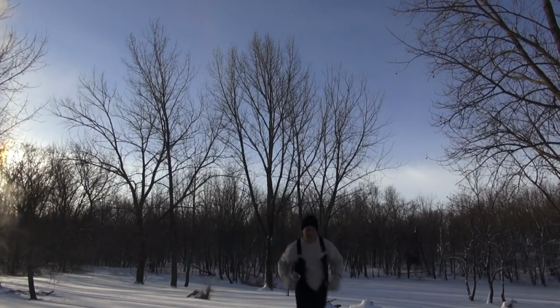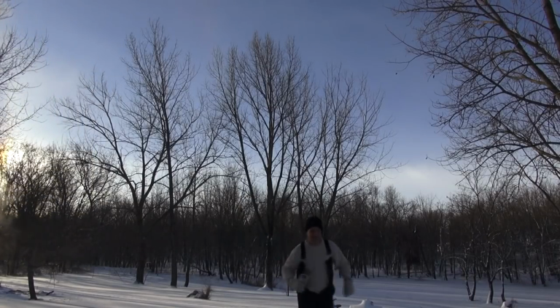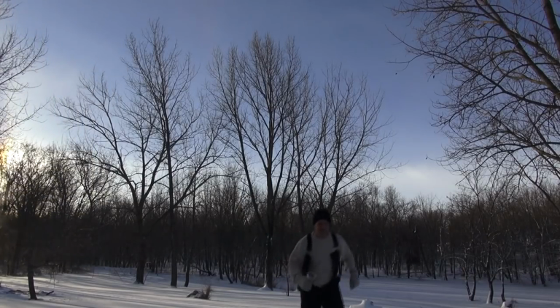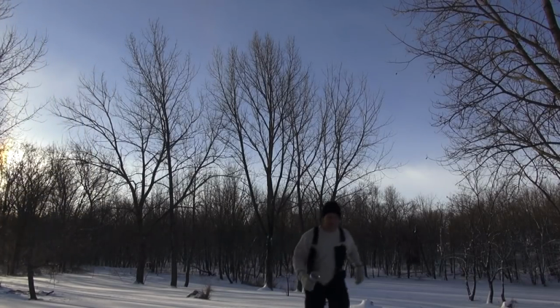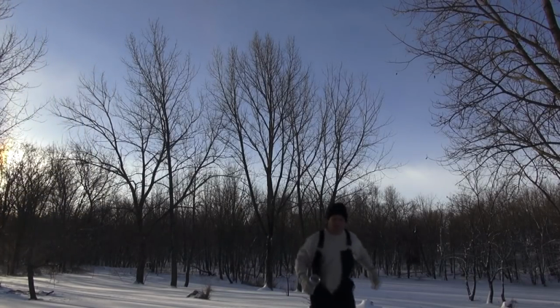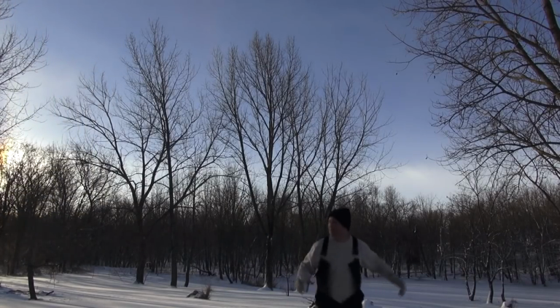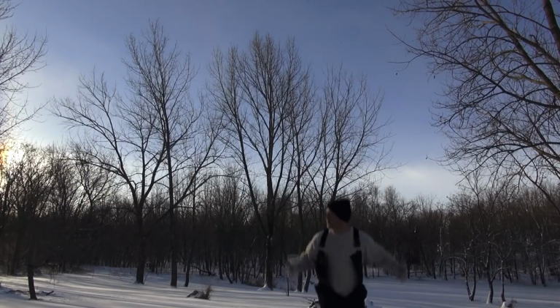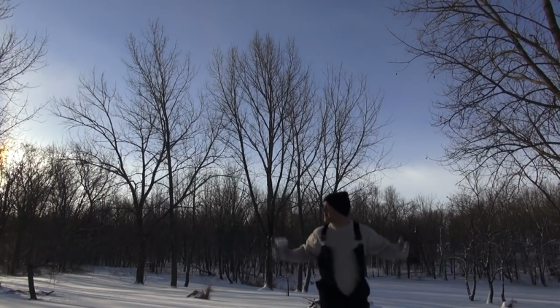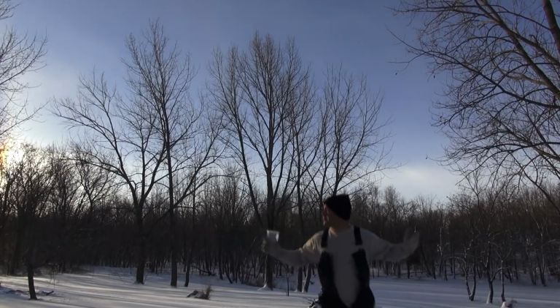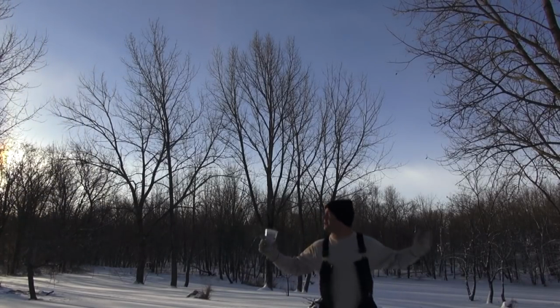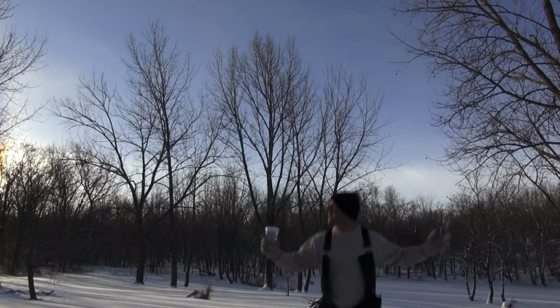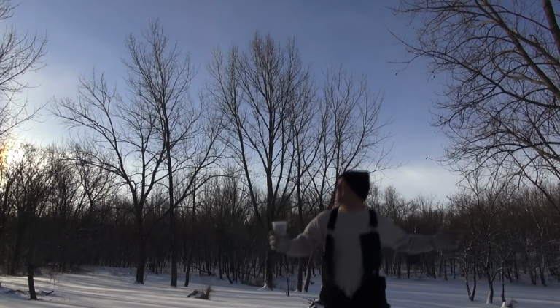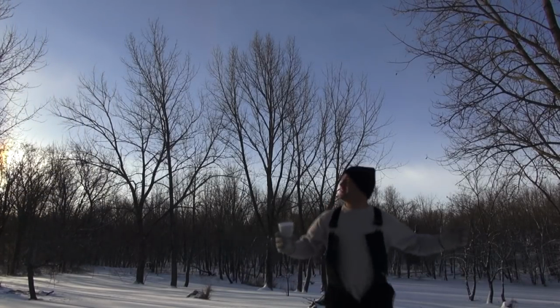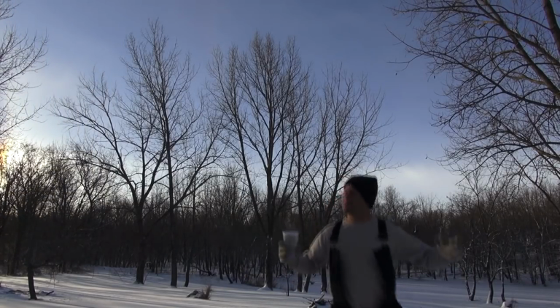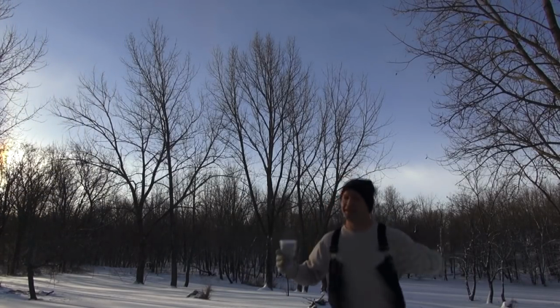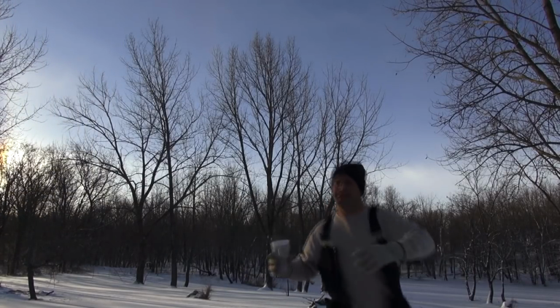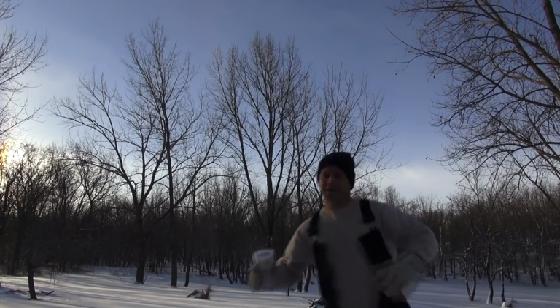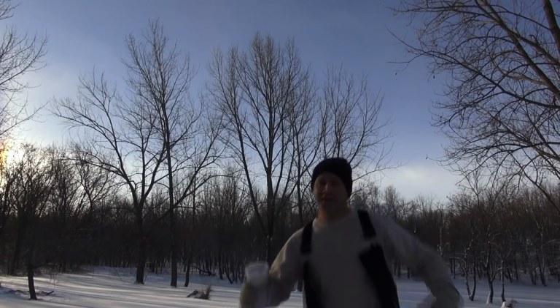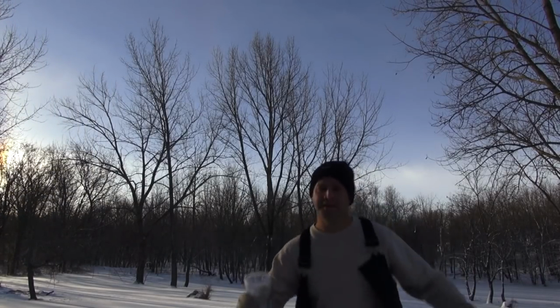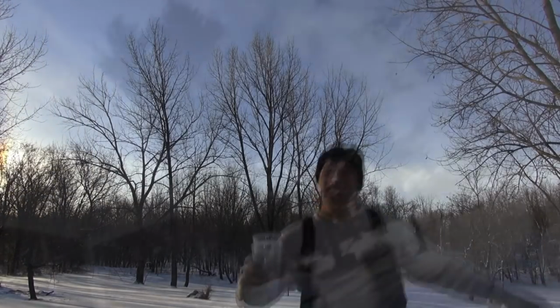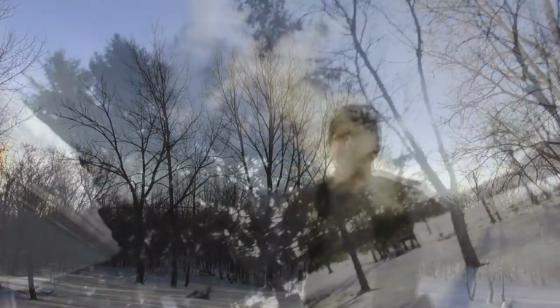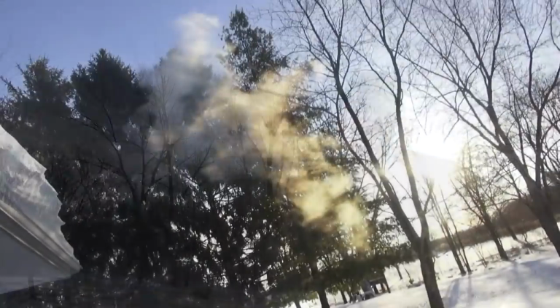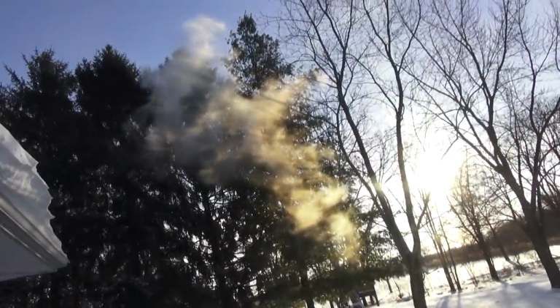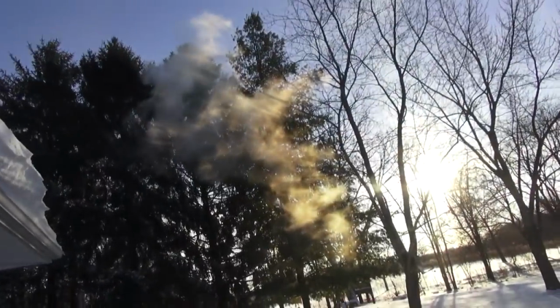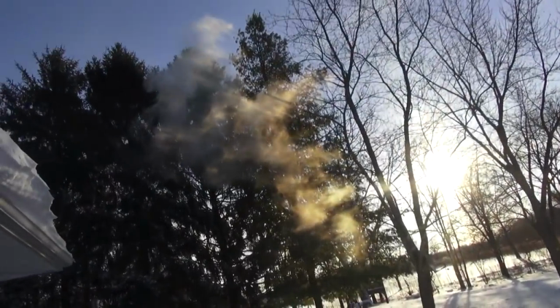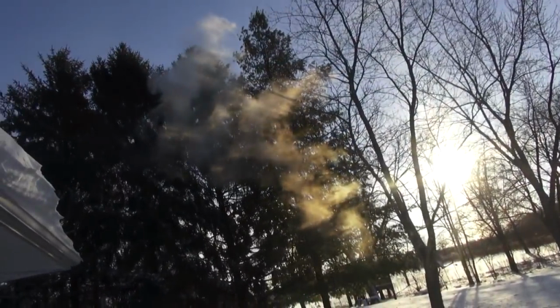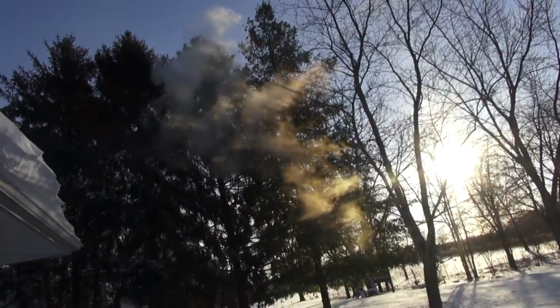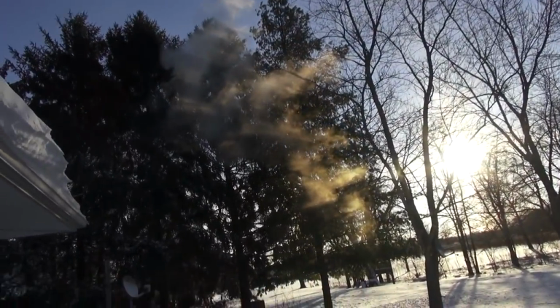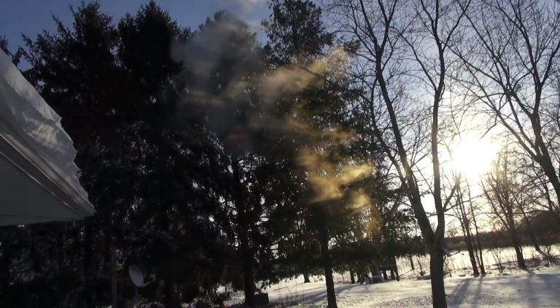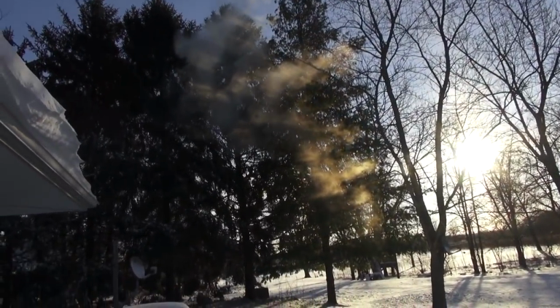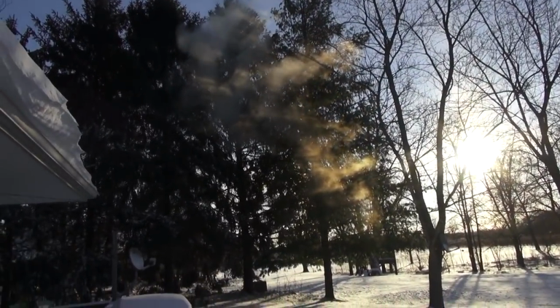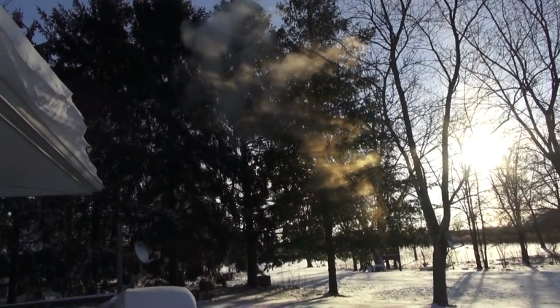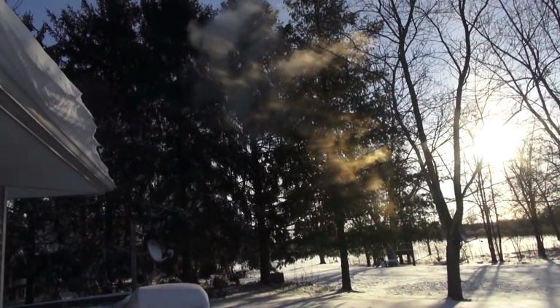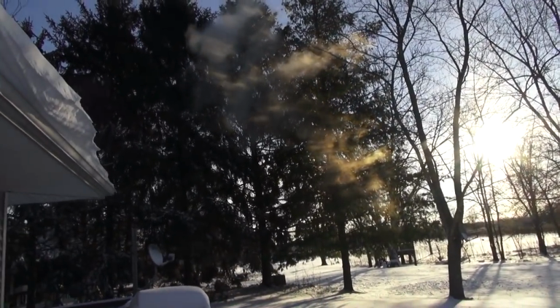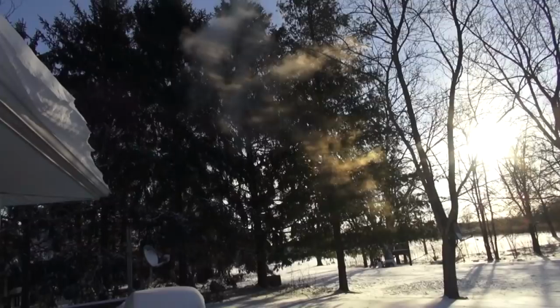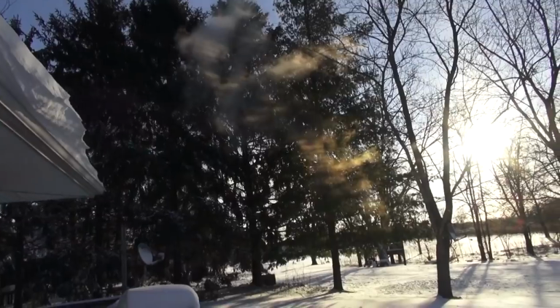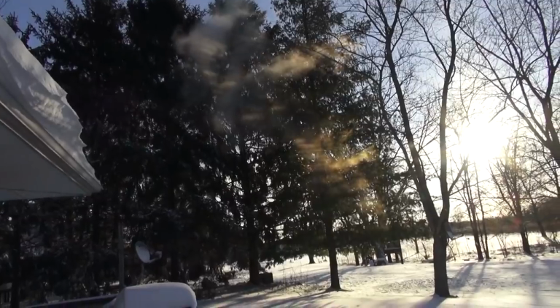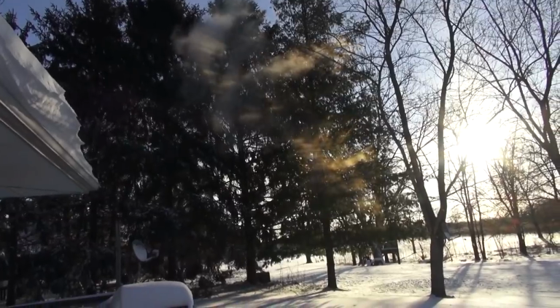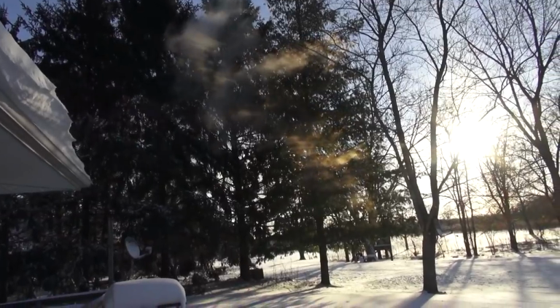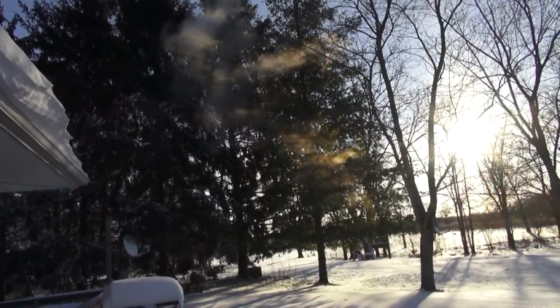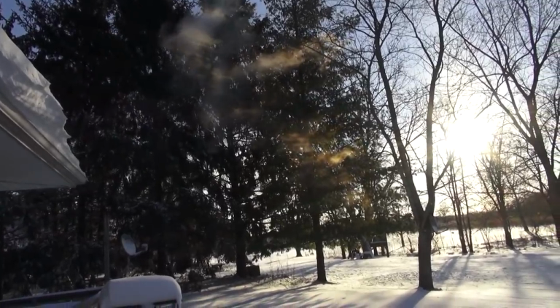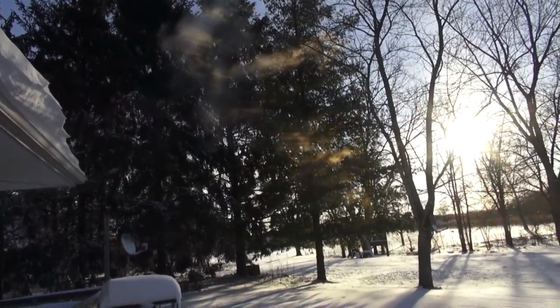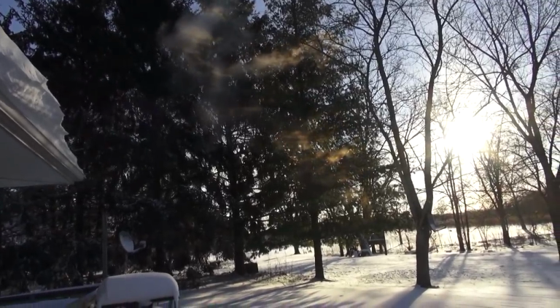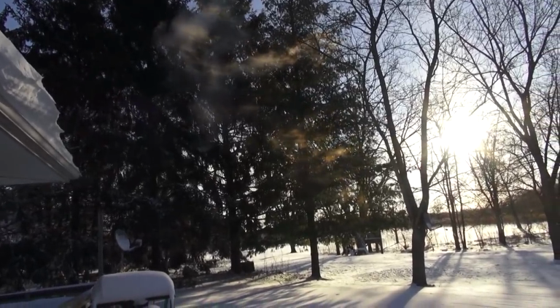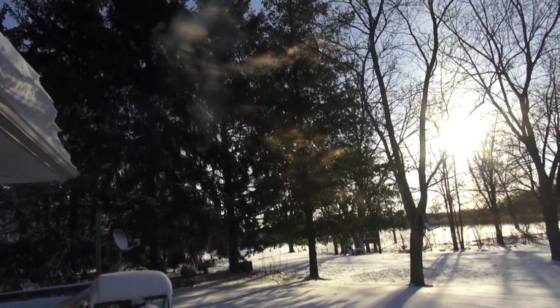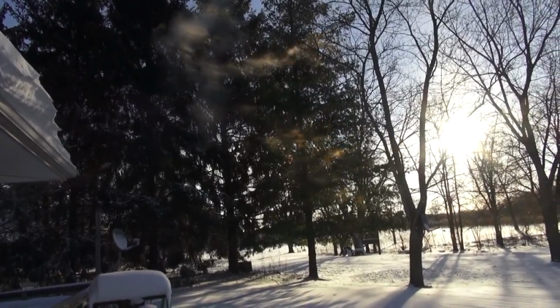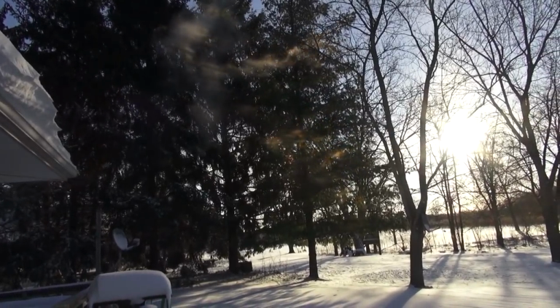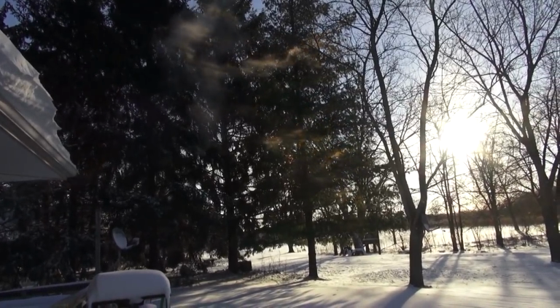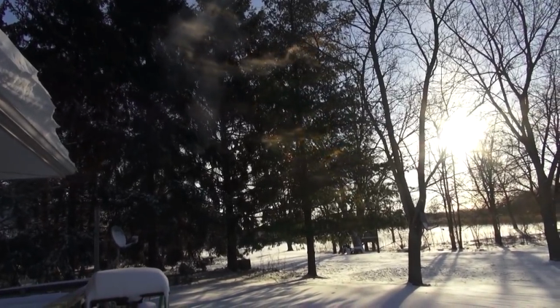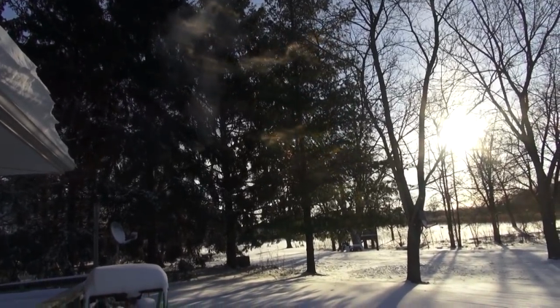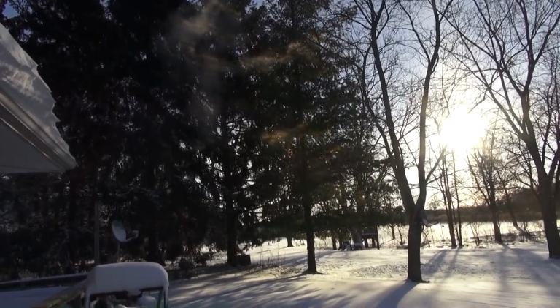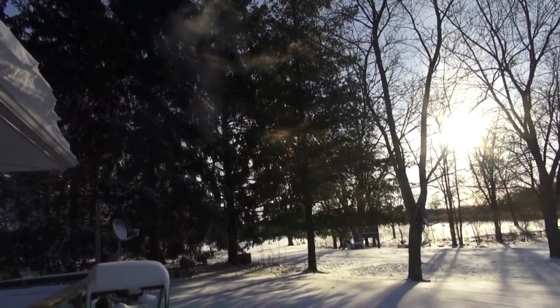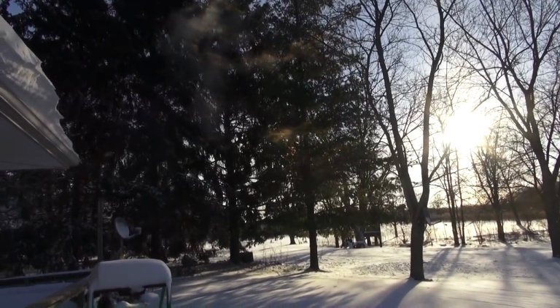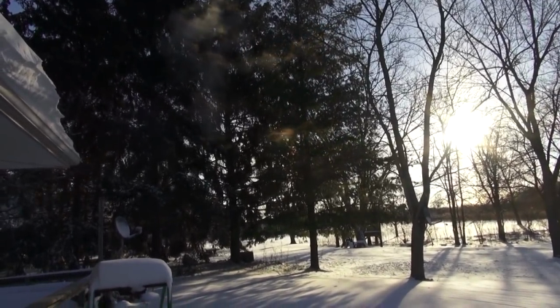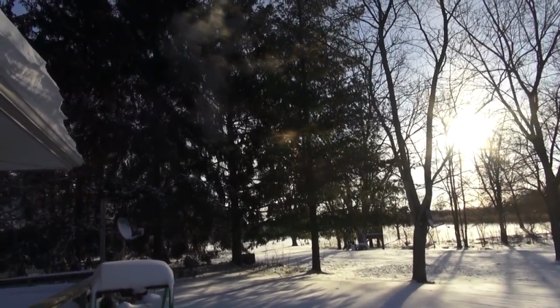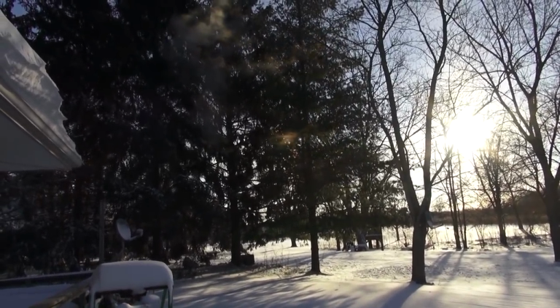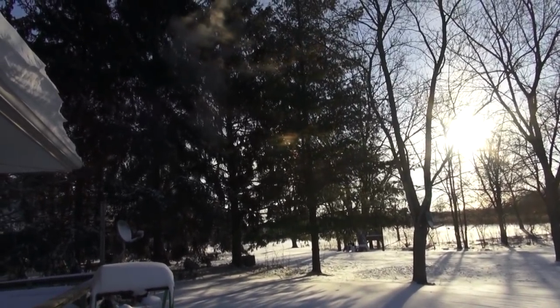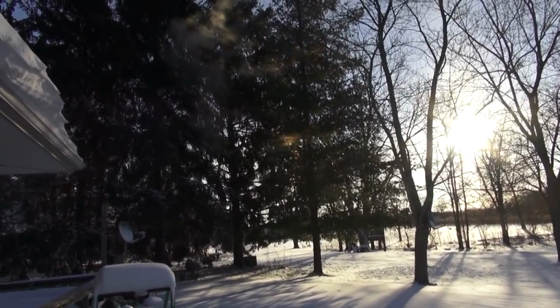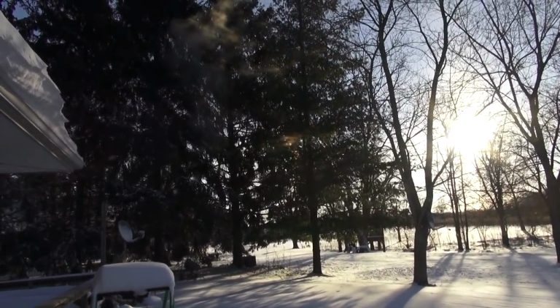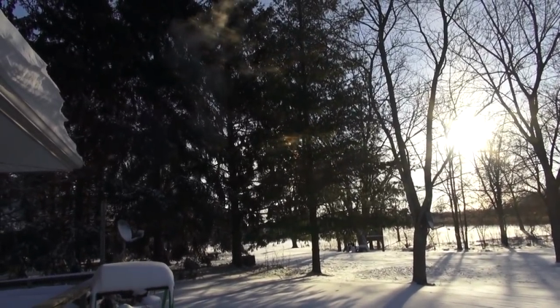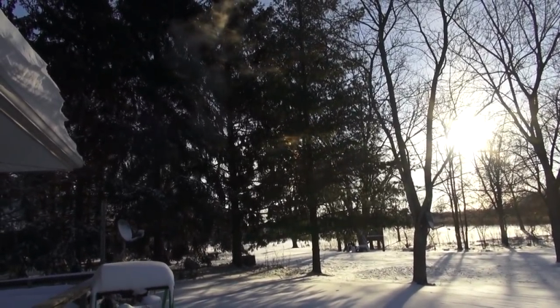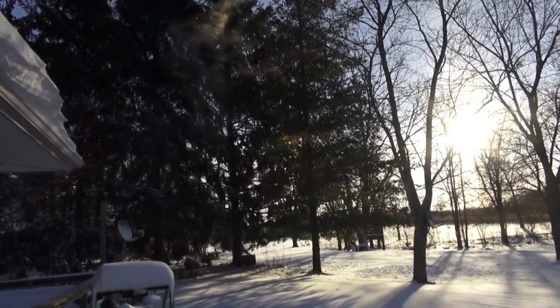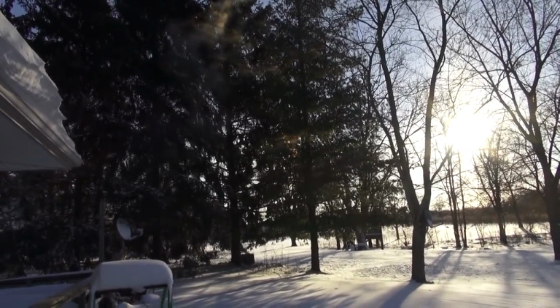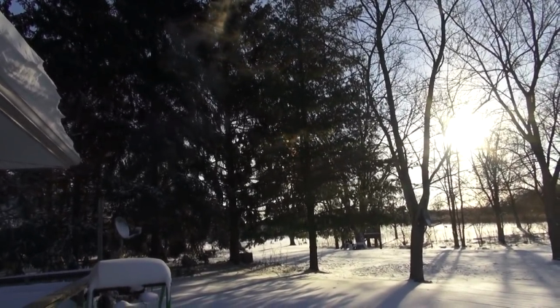It just evaporates as soon as it hits the super cold air.